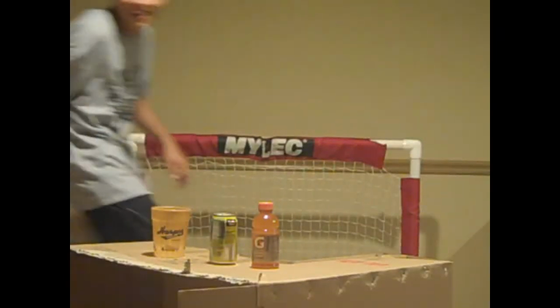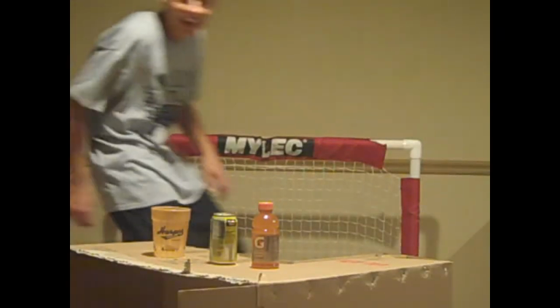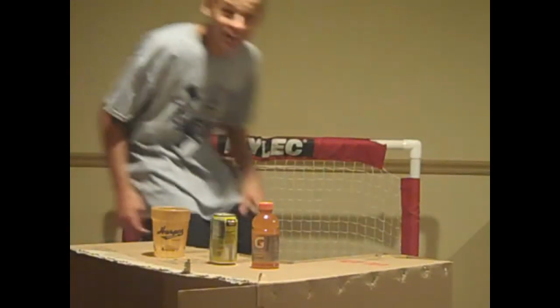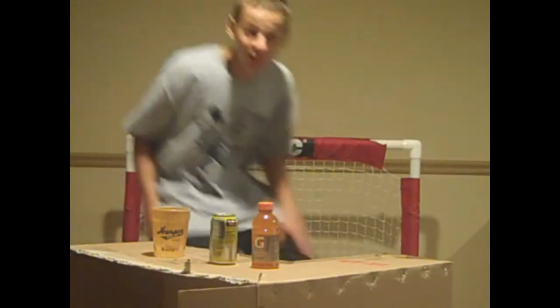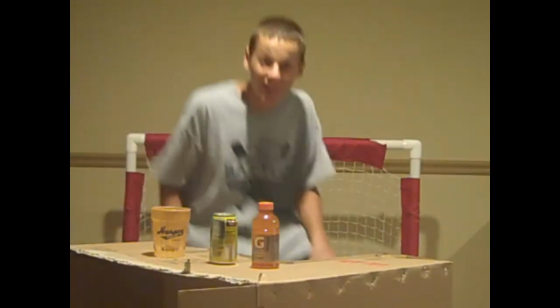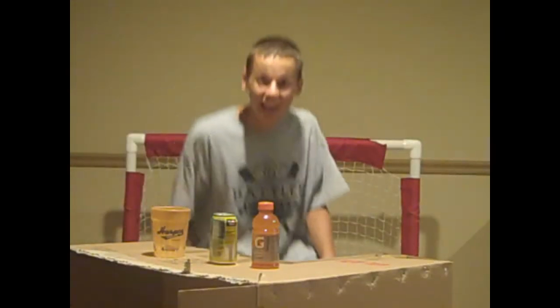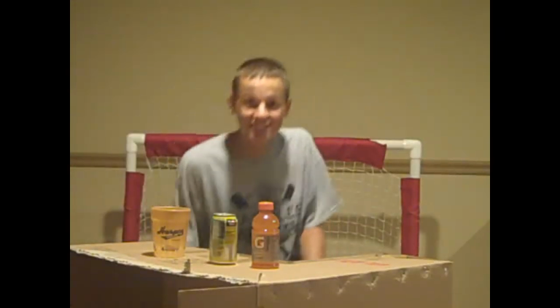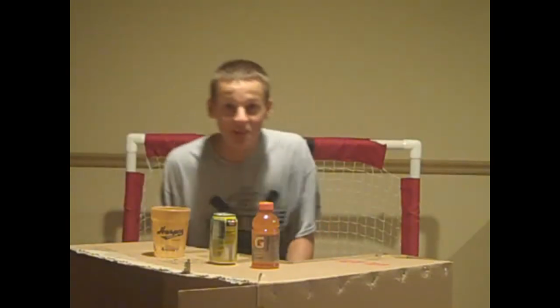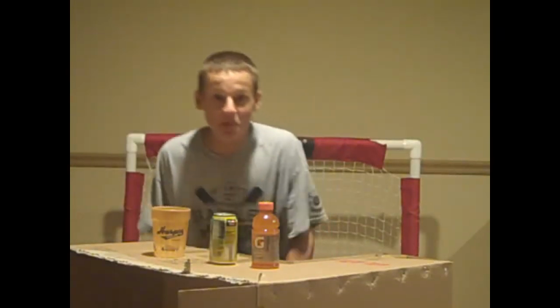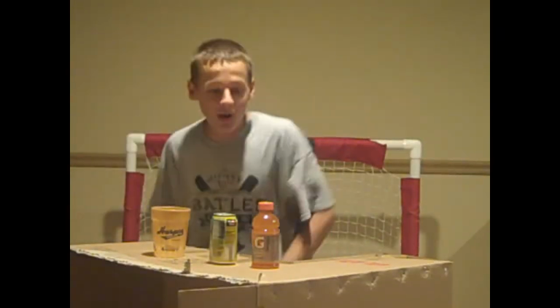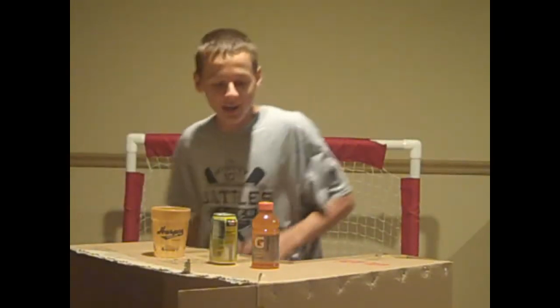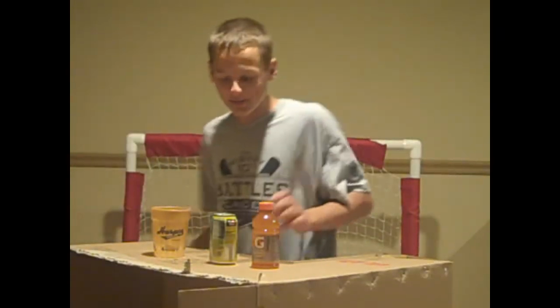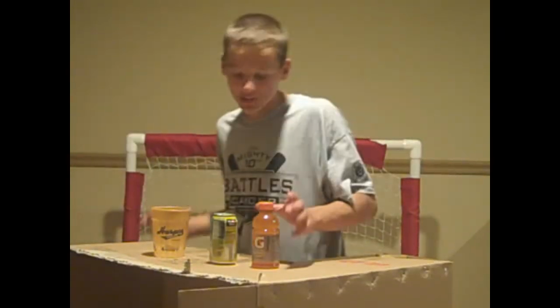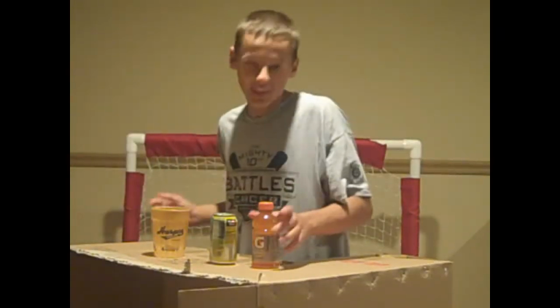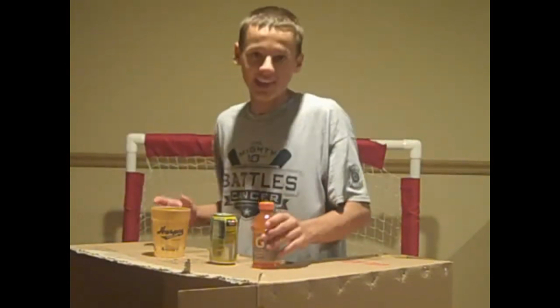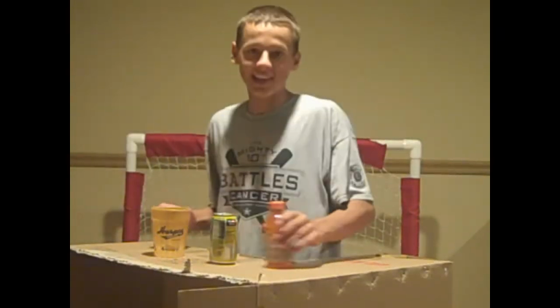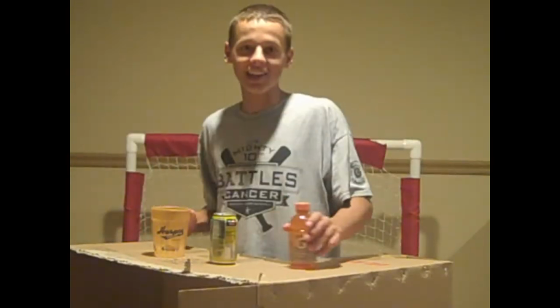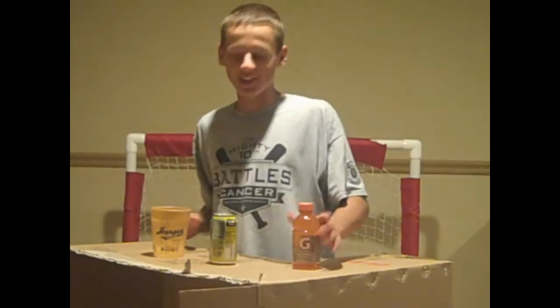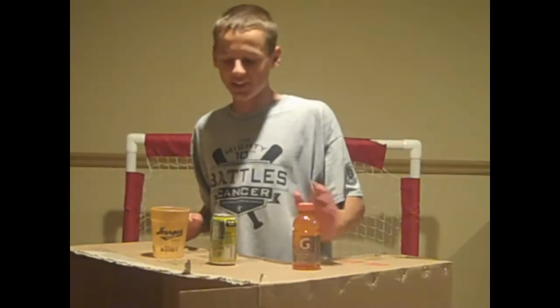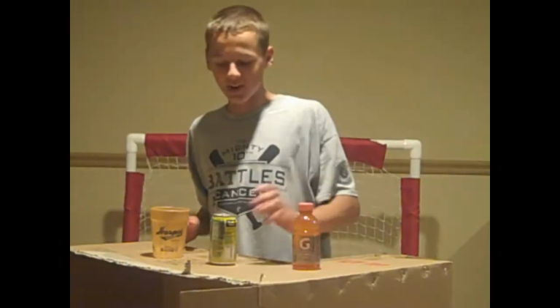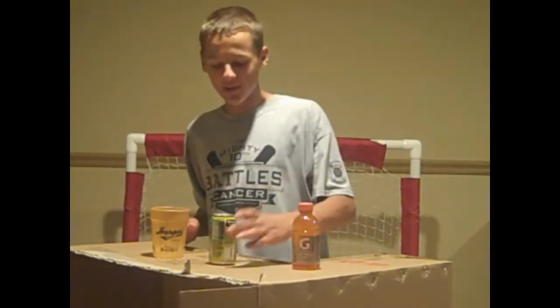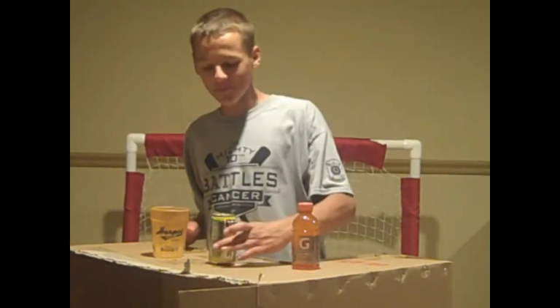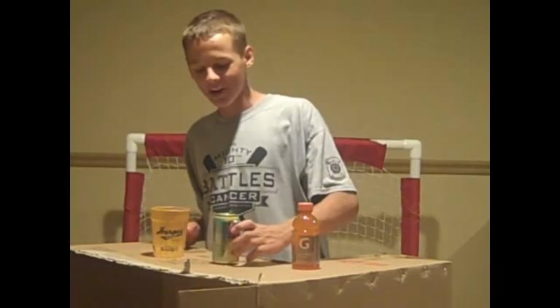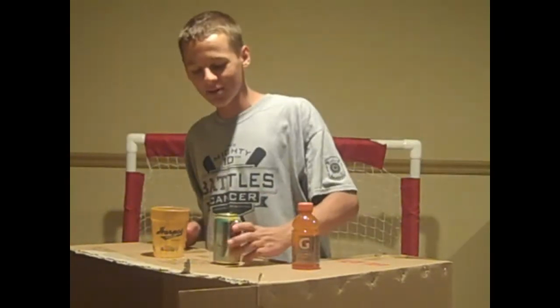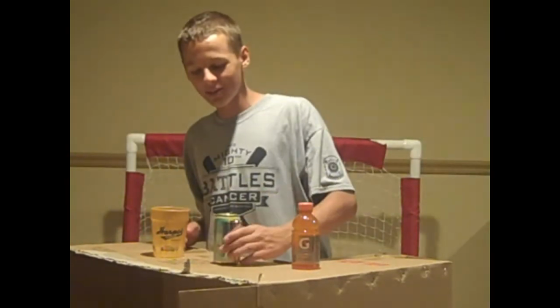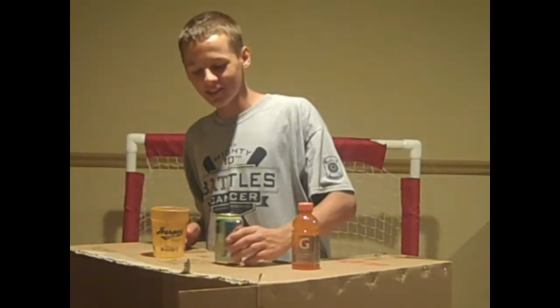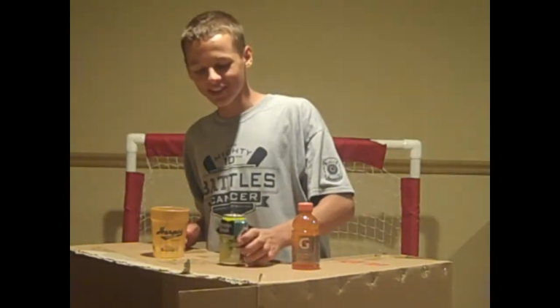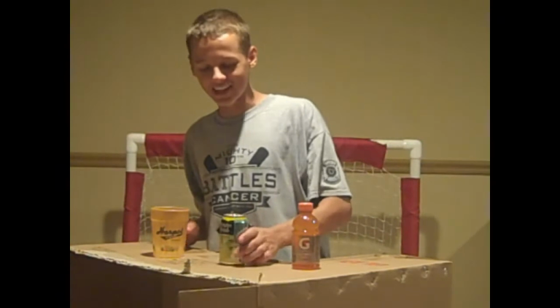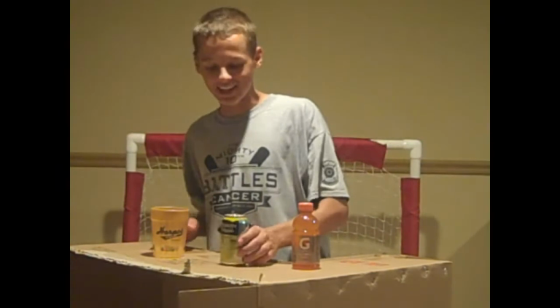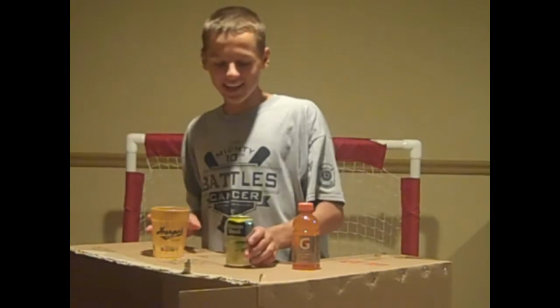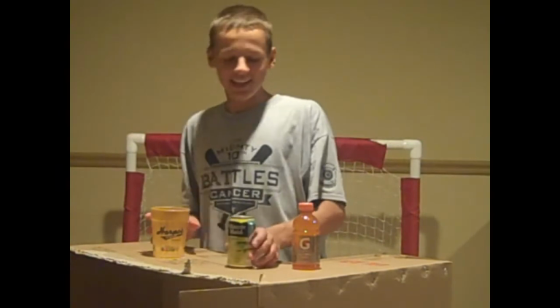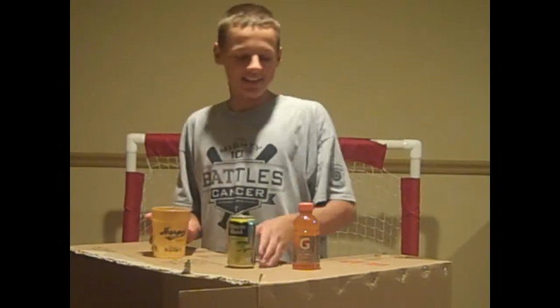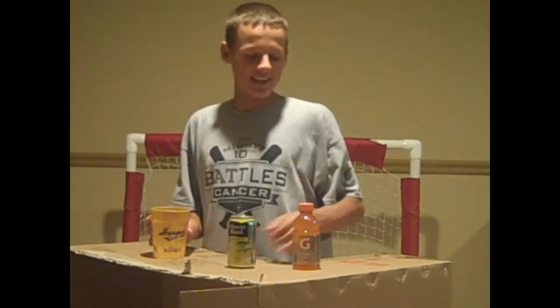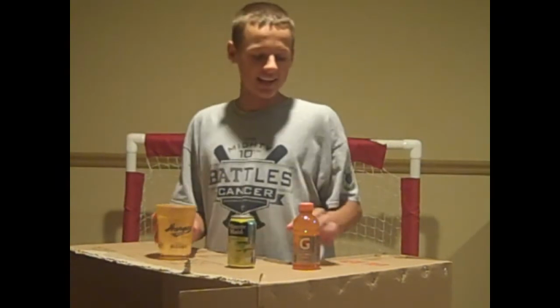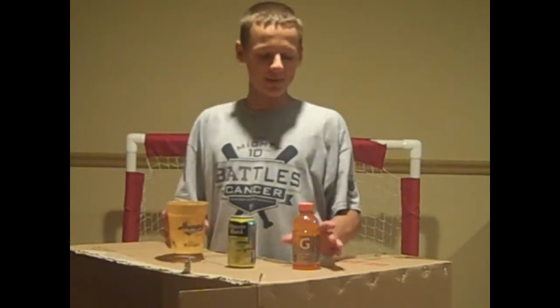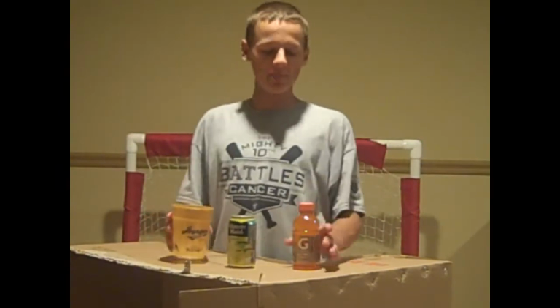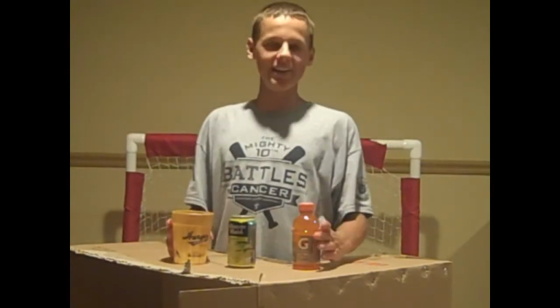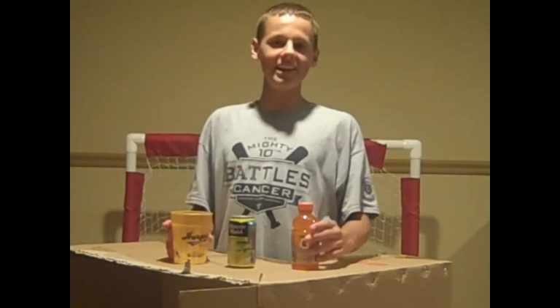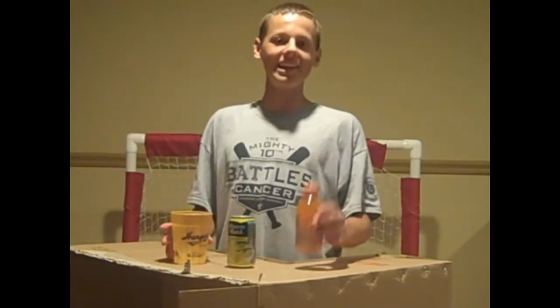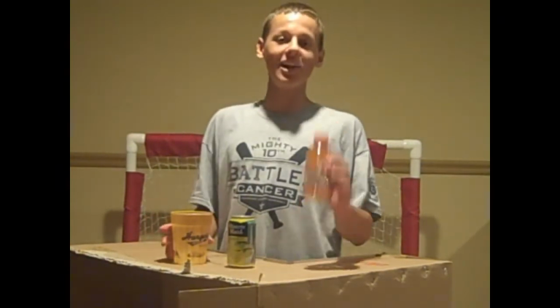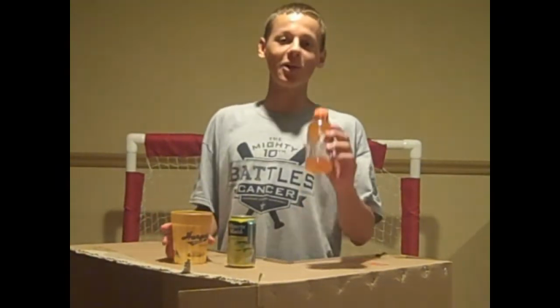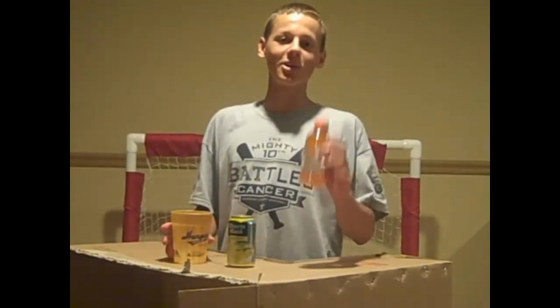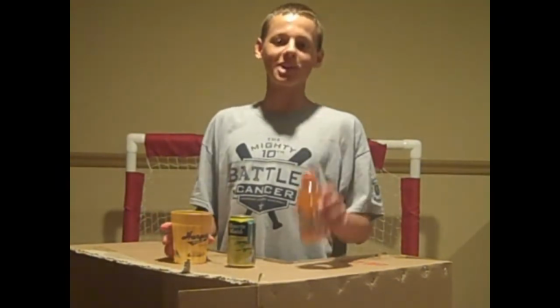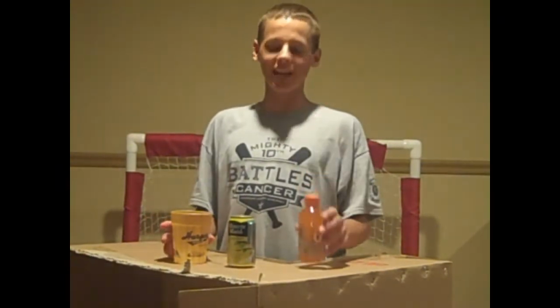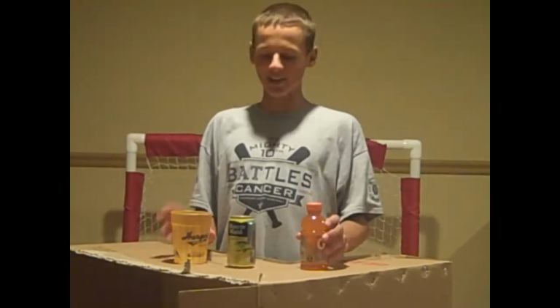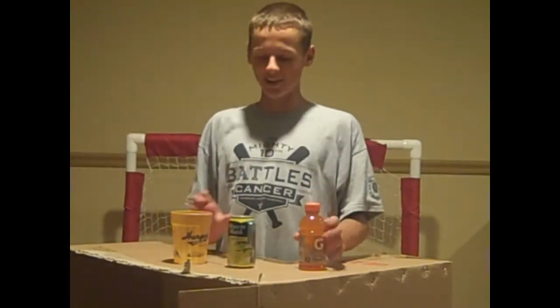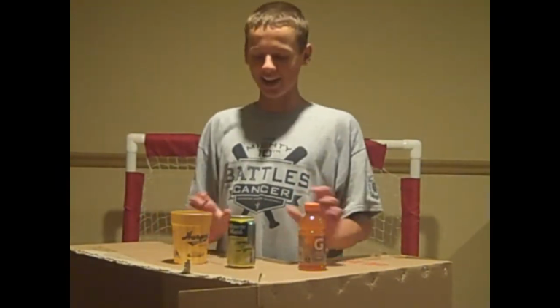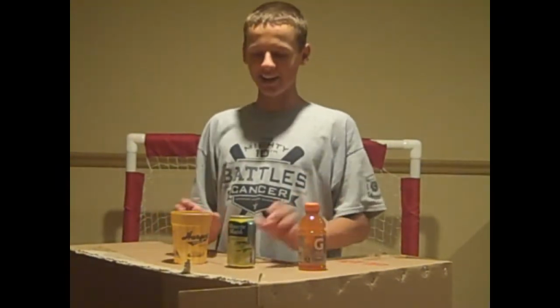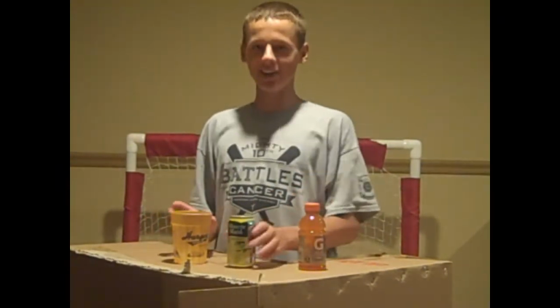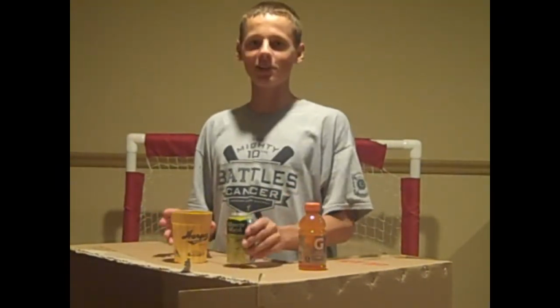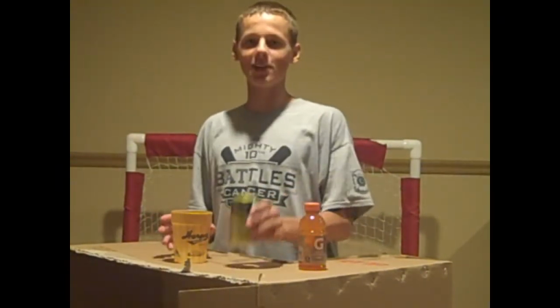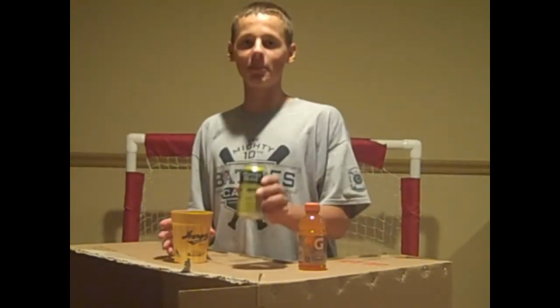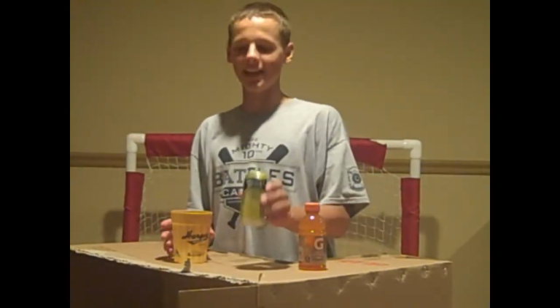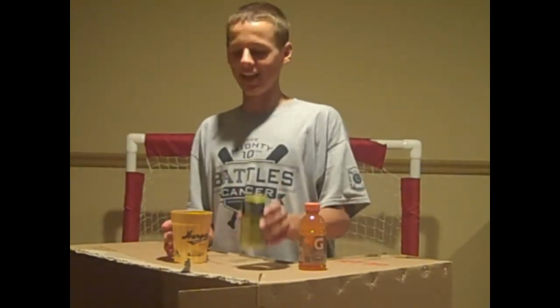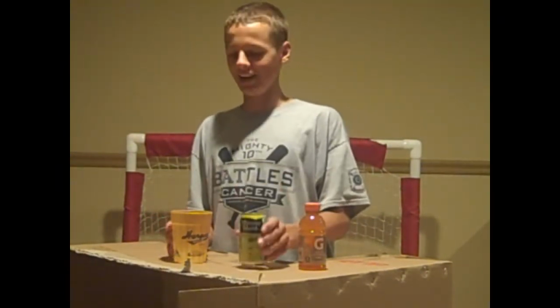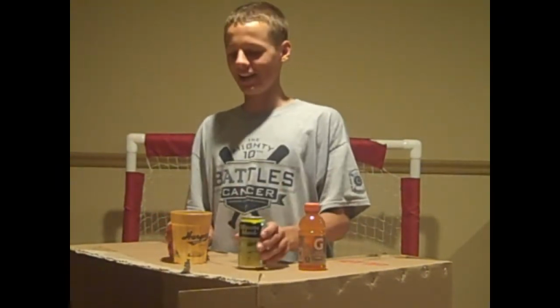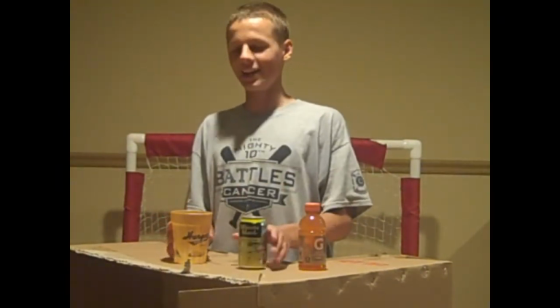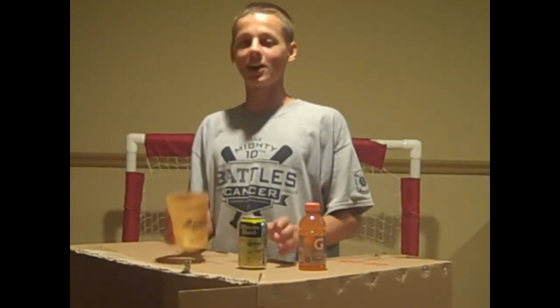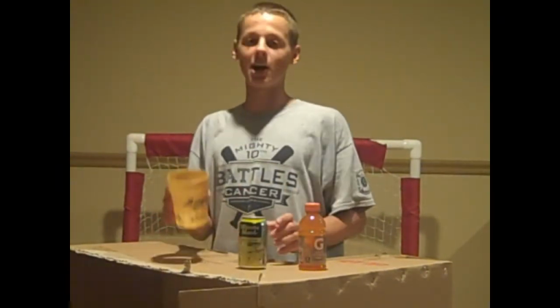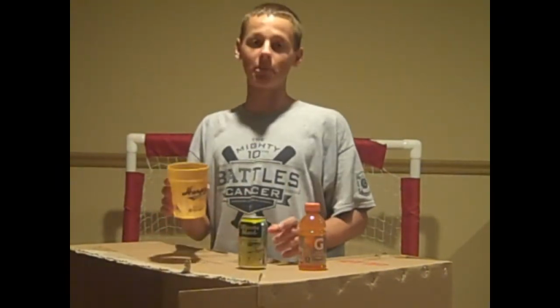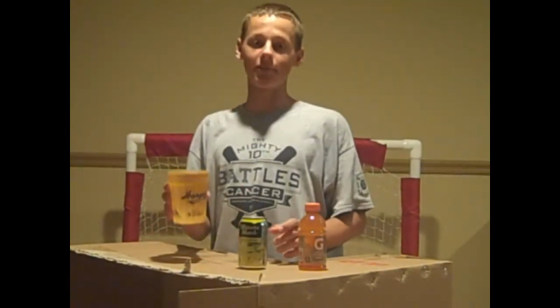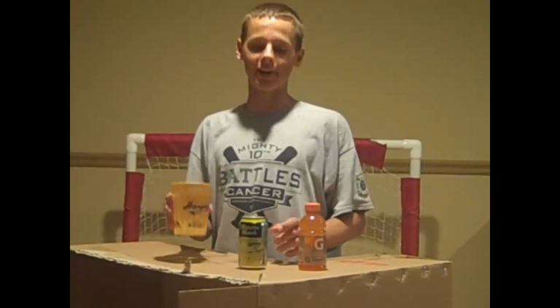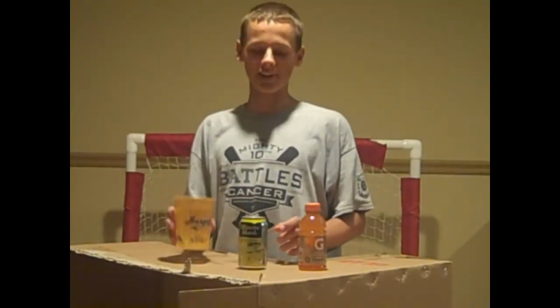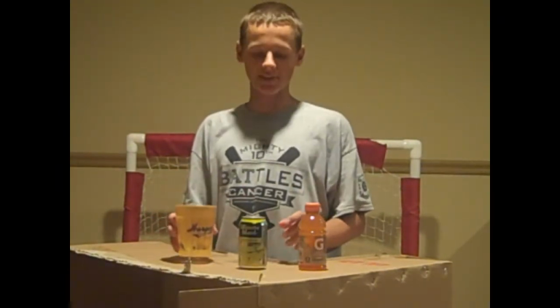Hello guys and welcome to The Cooking Show with Brad Molesky. Today you'll be needing an orange Gatorade, a lemonade, and a cup of ice.